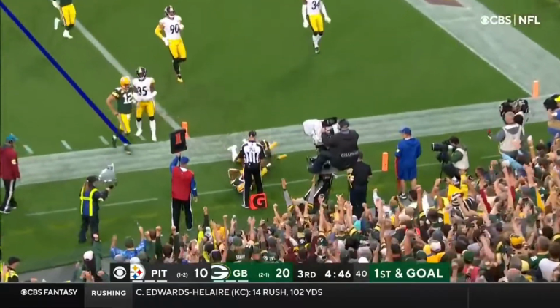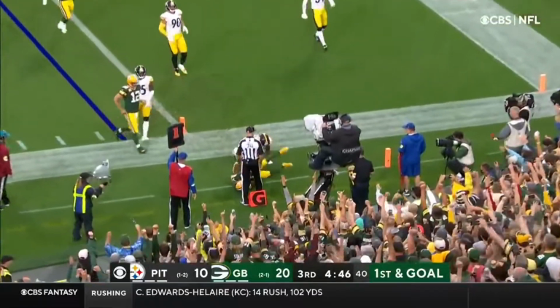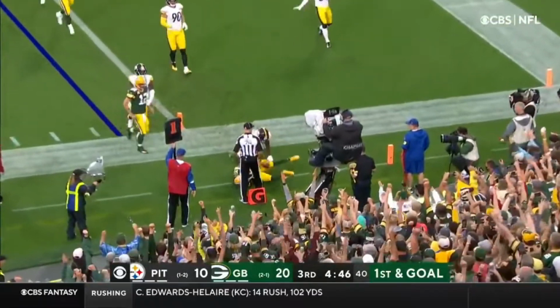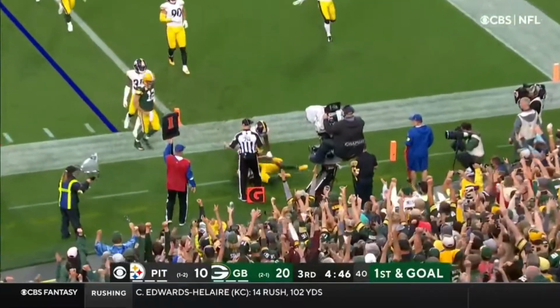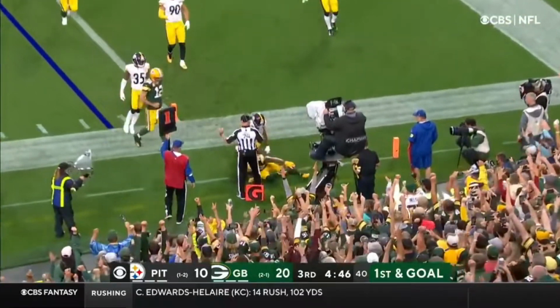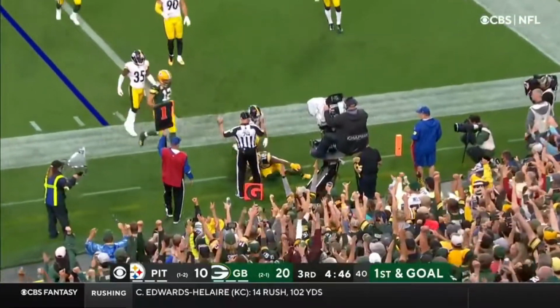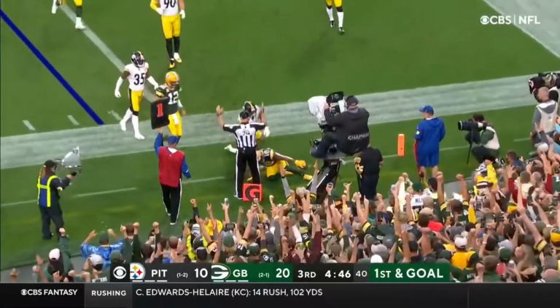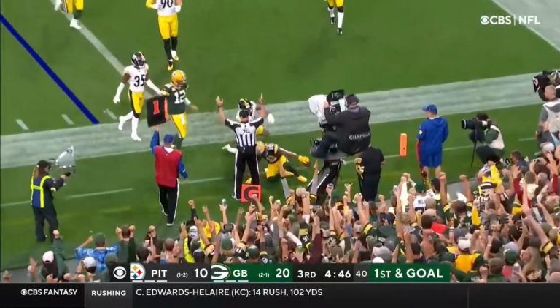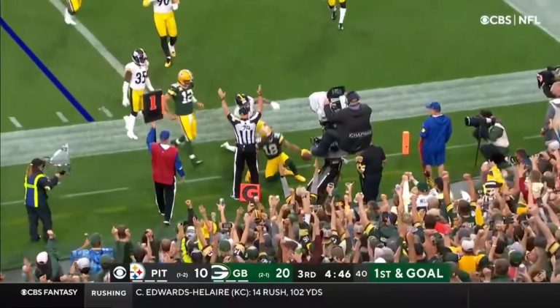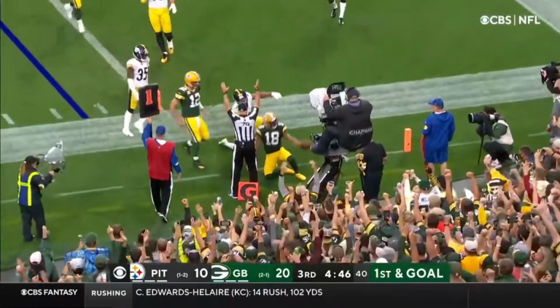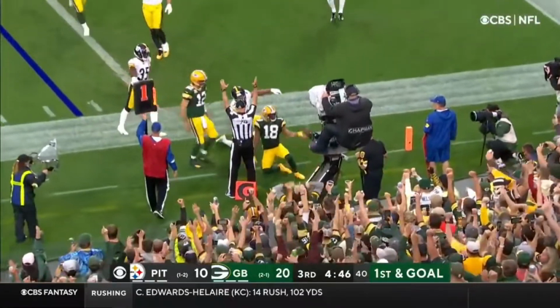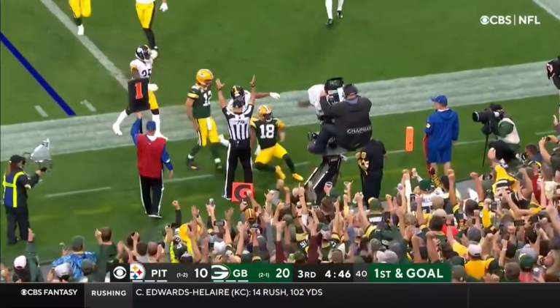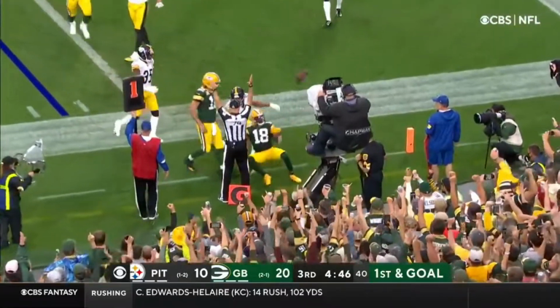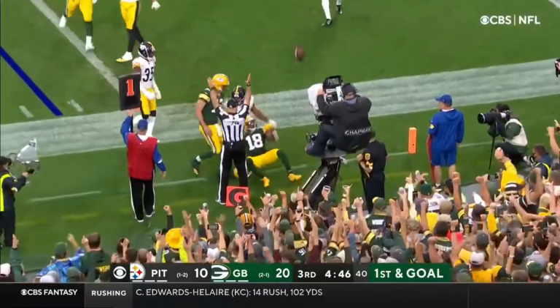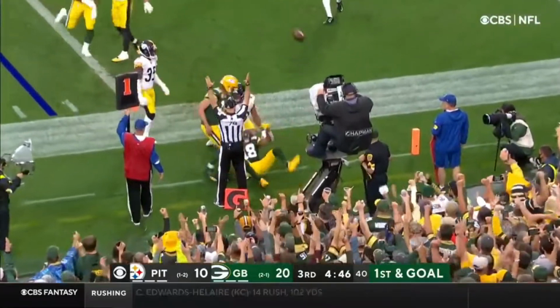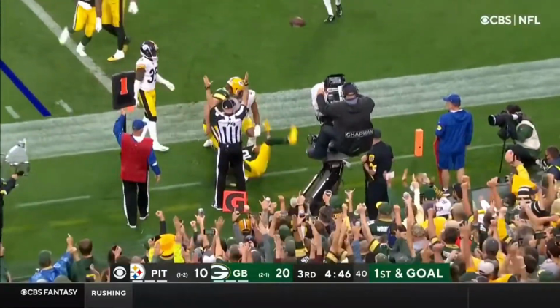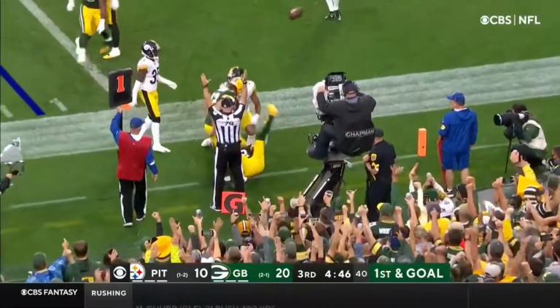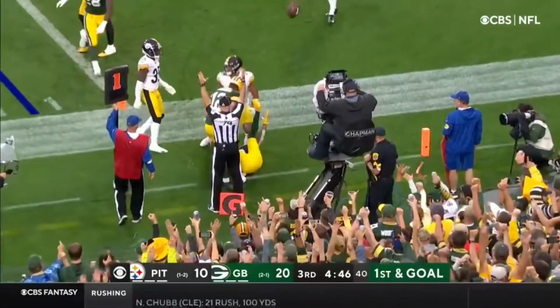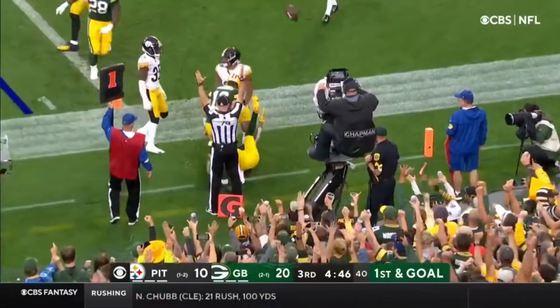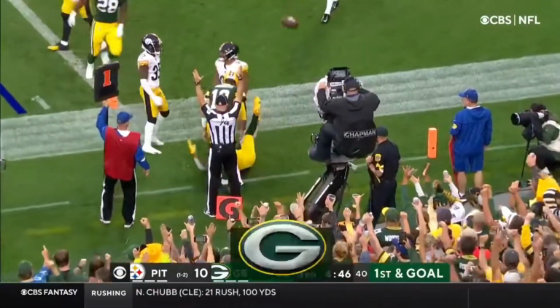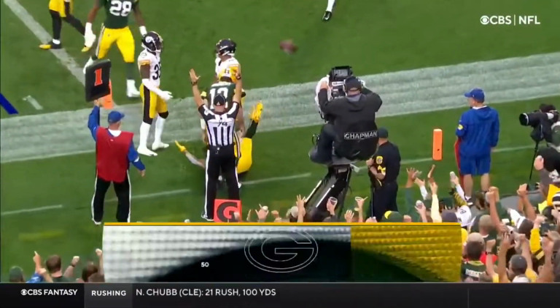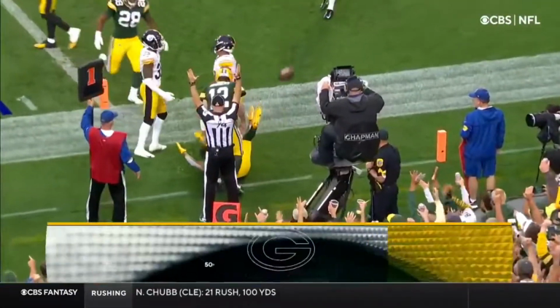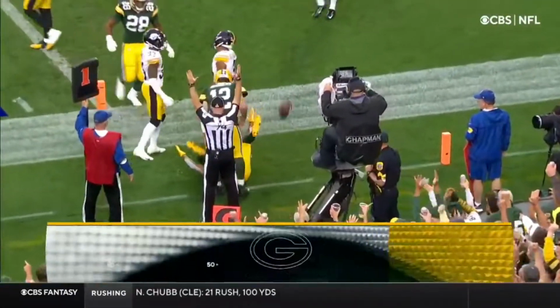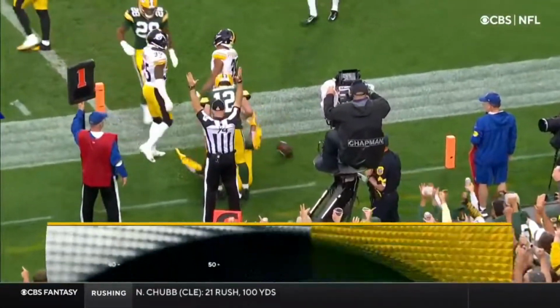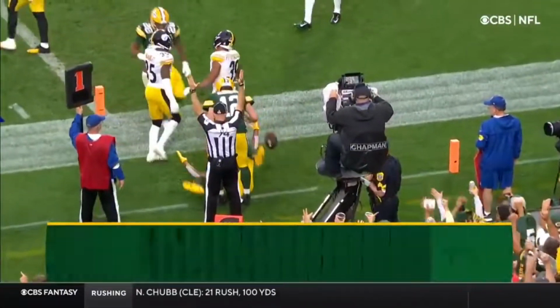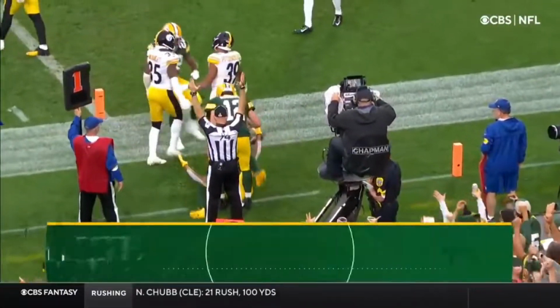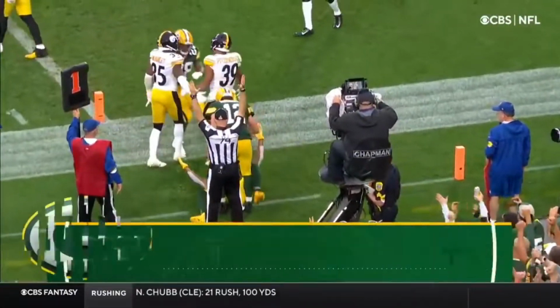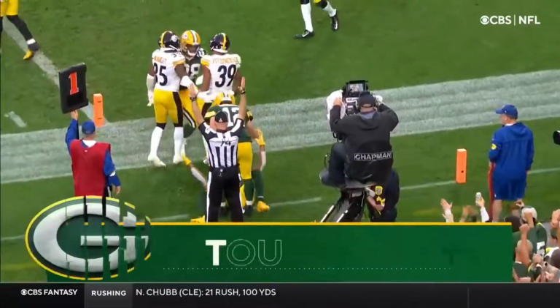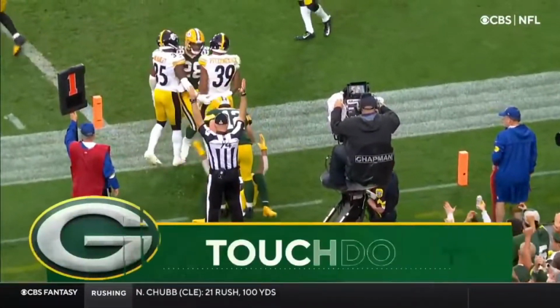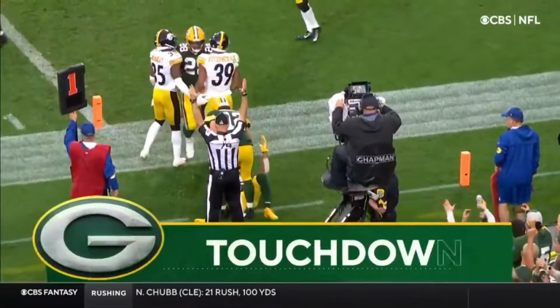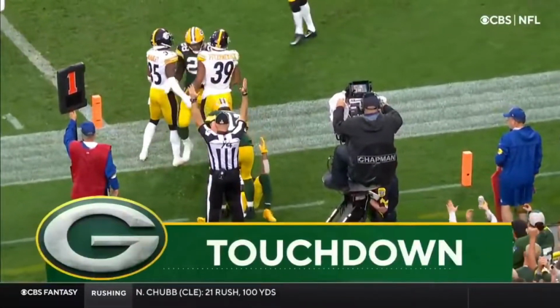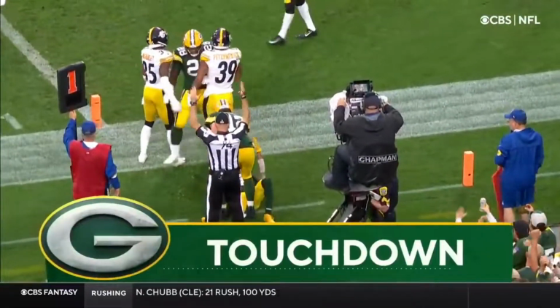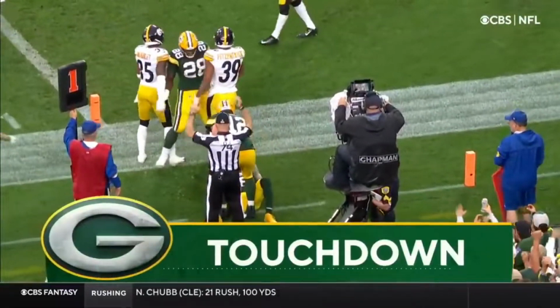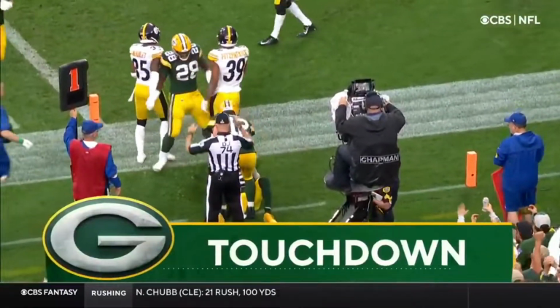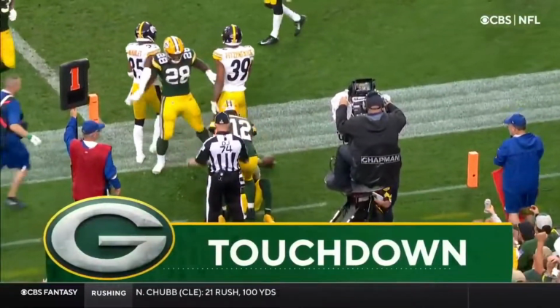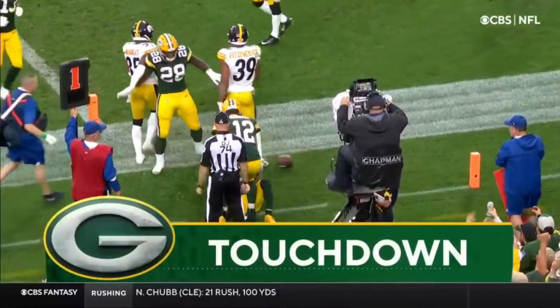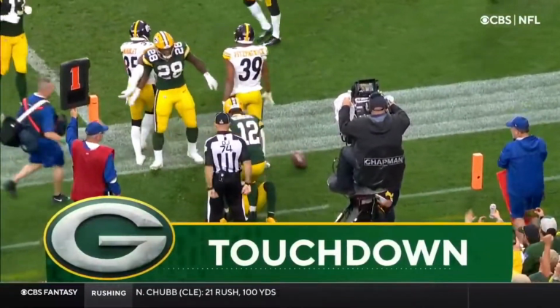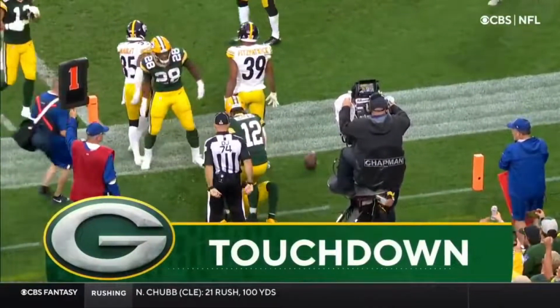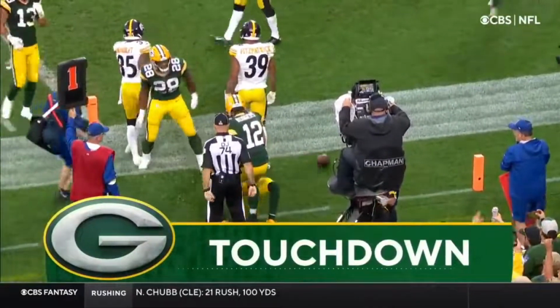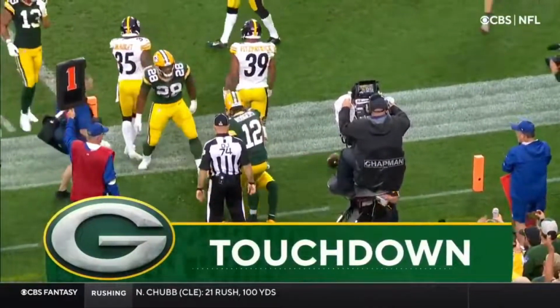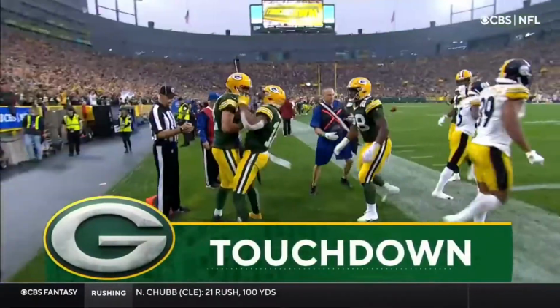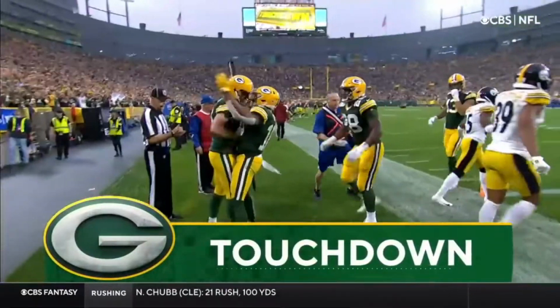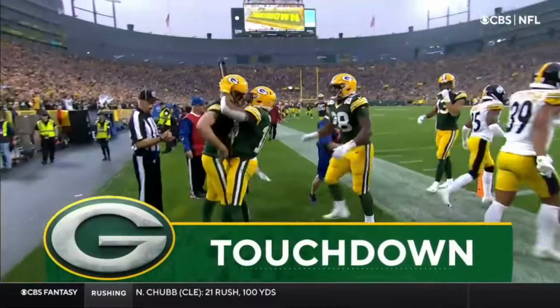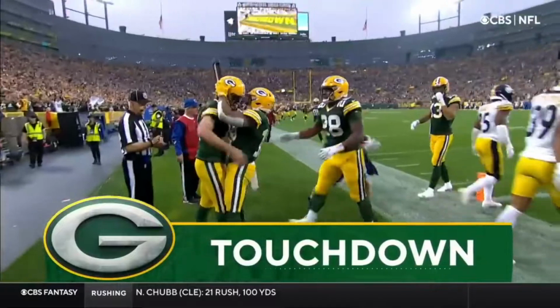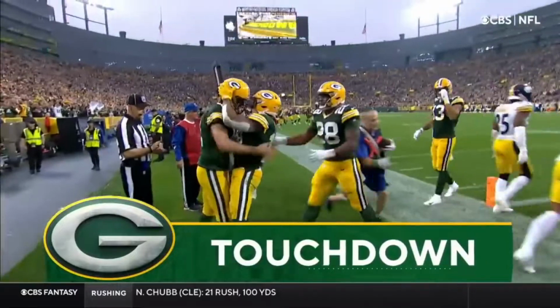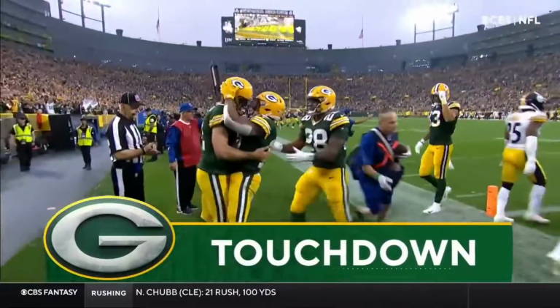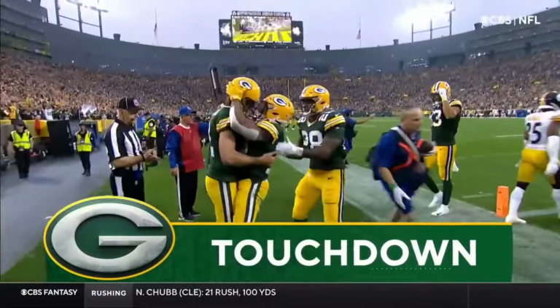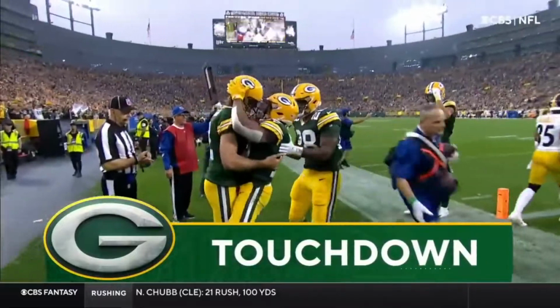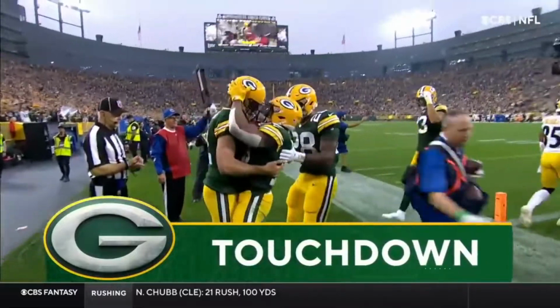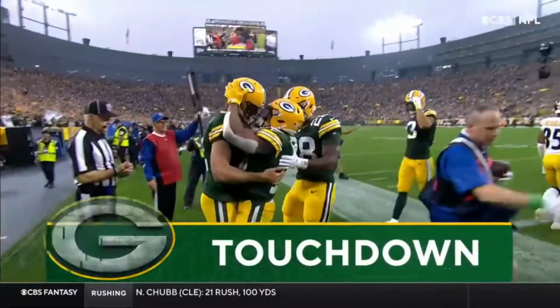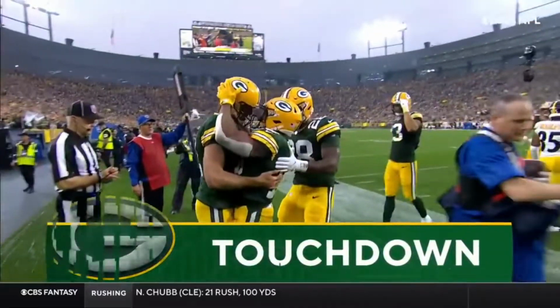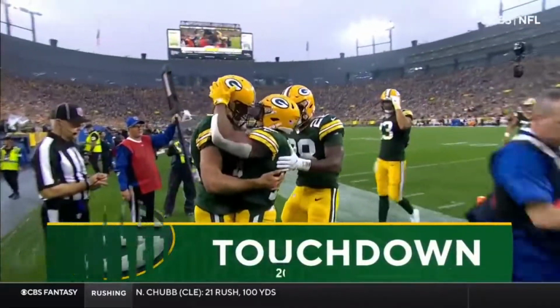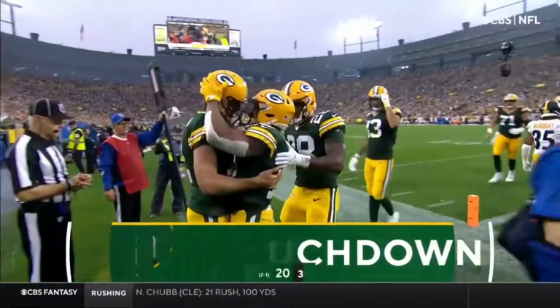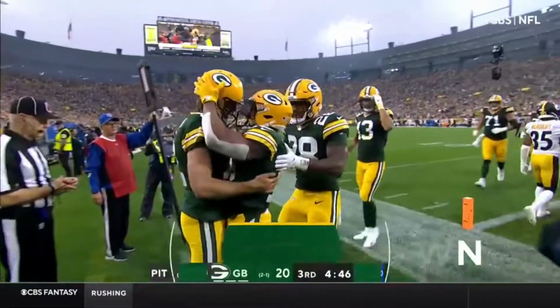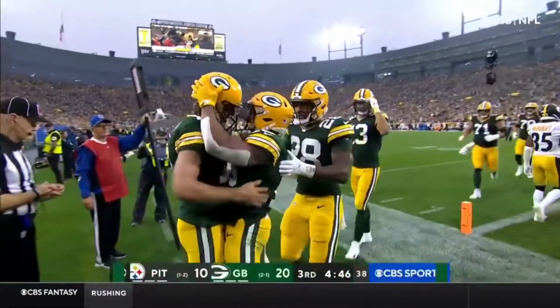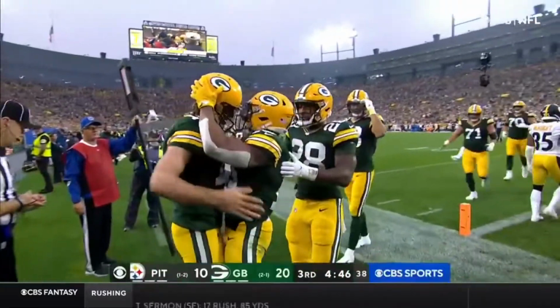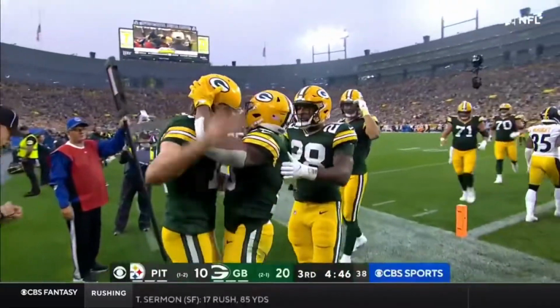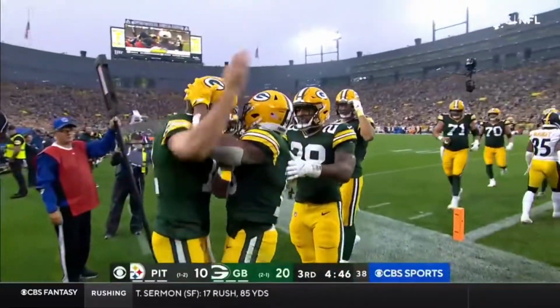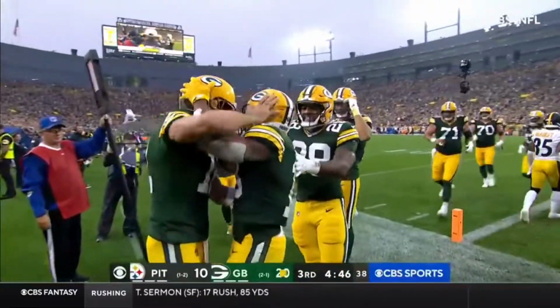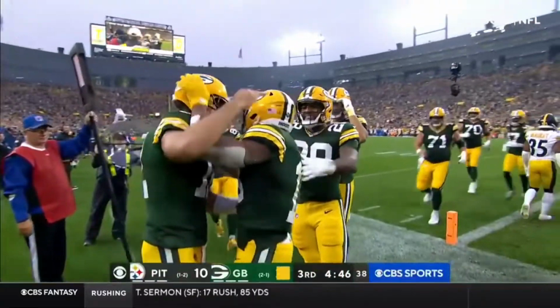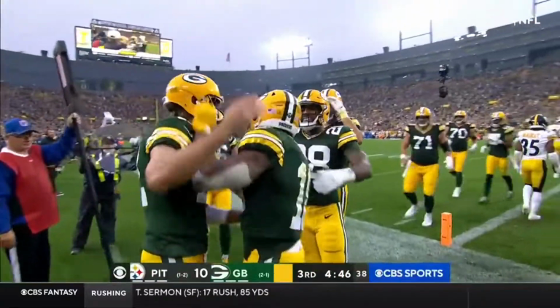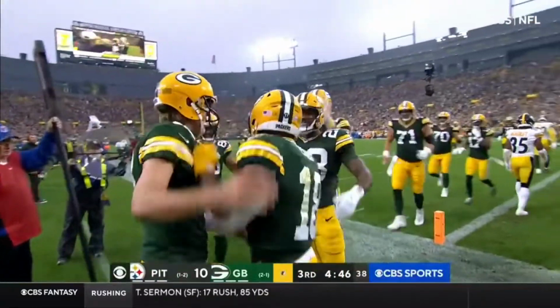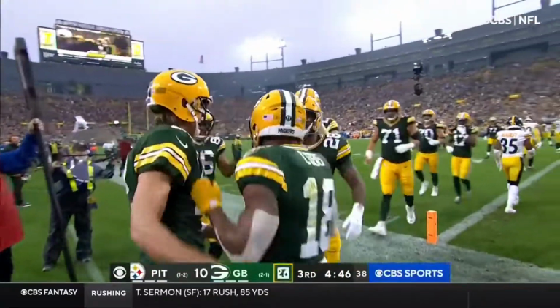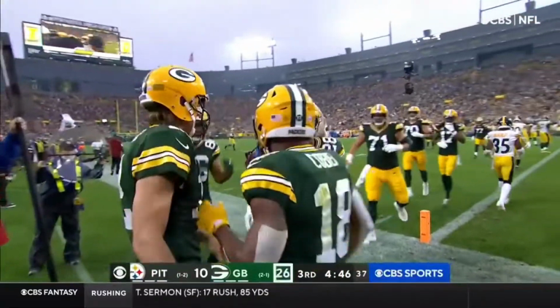It's caught for the touchdown by Randall Cobb — his second score of the day.